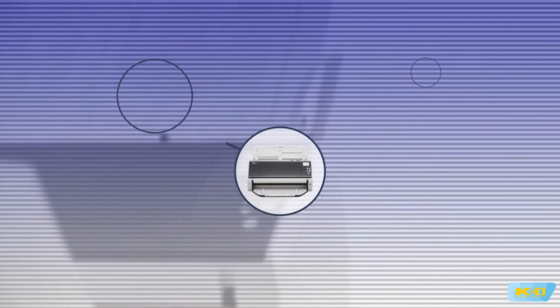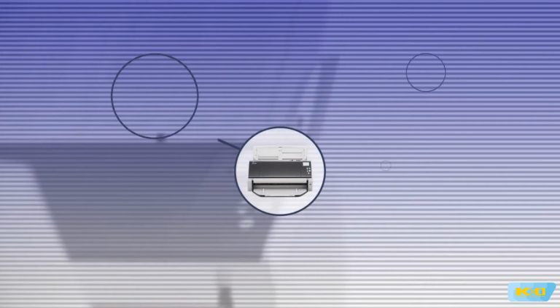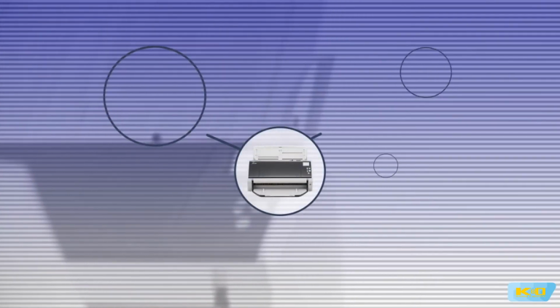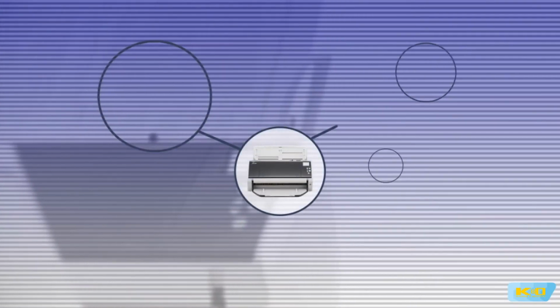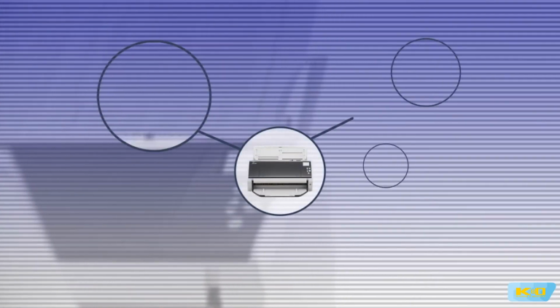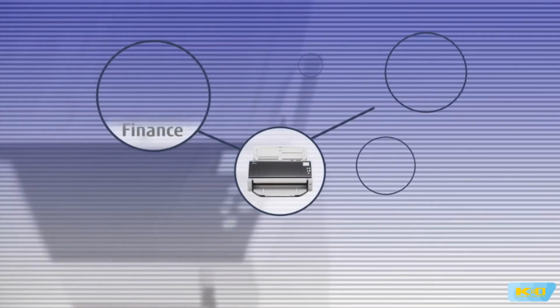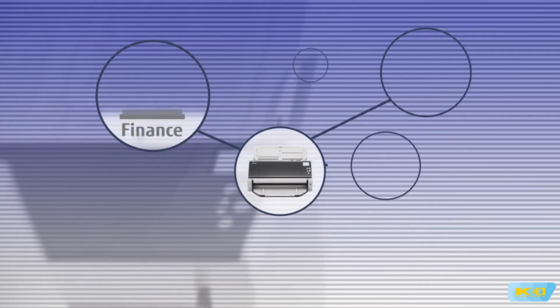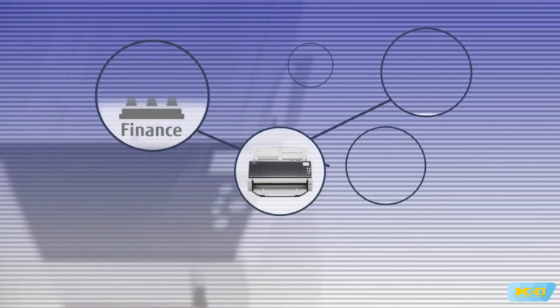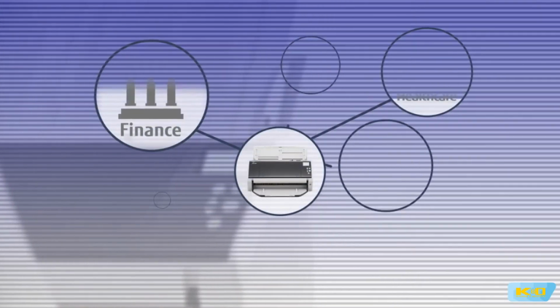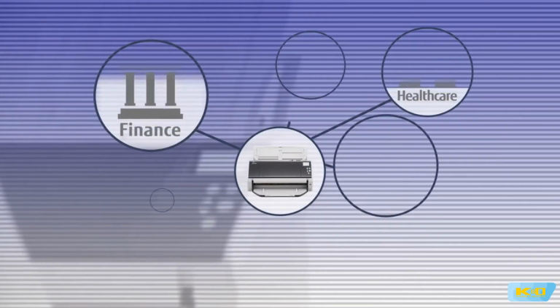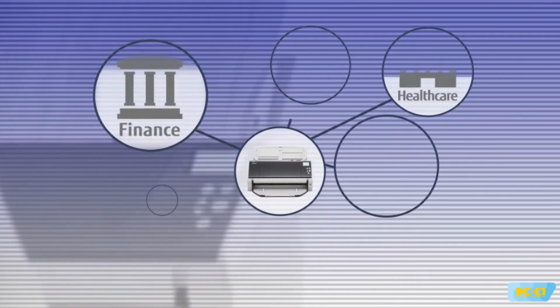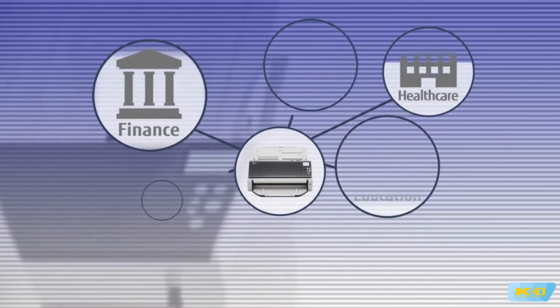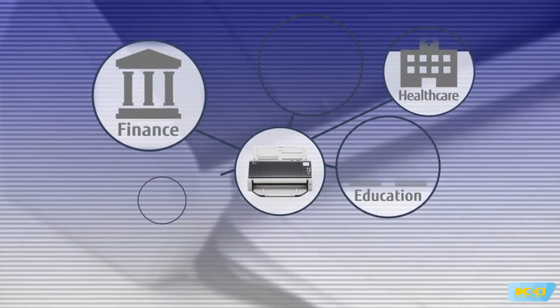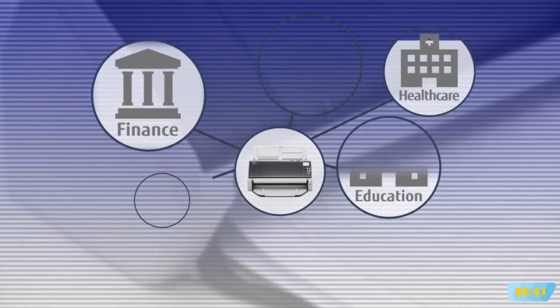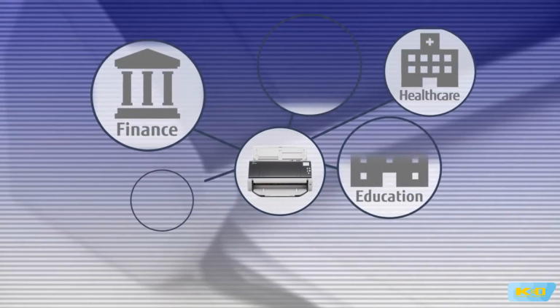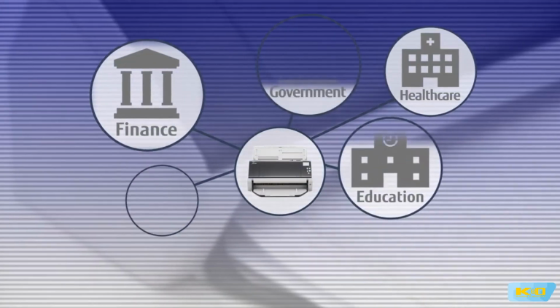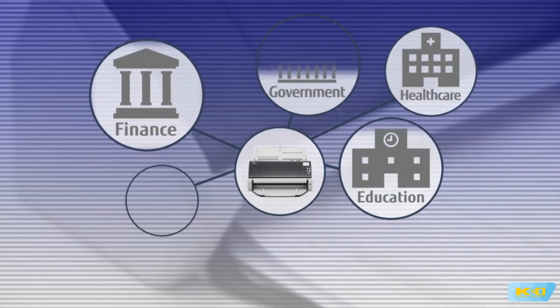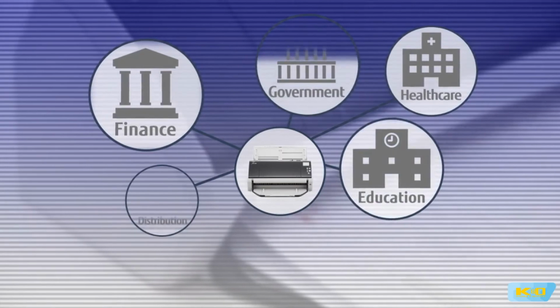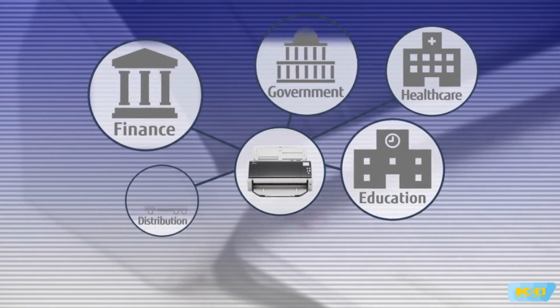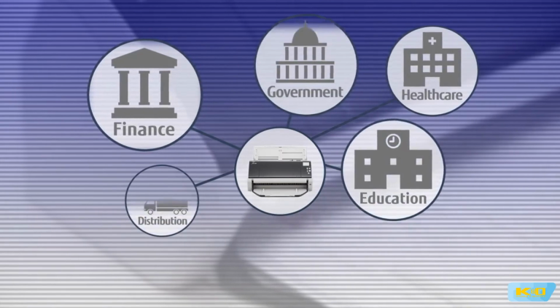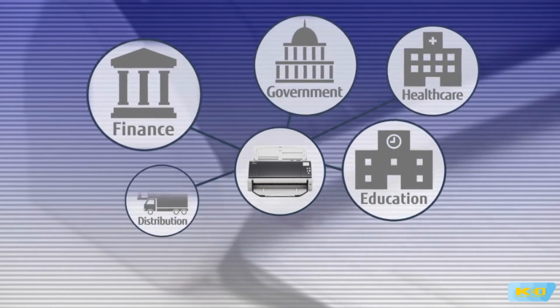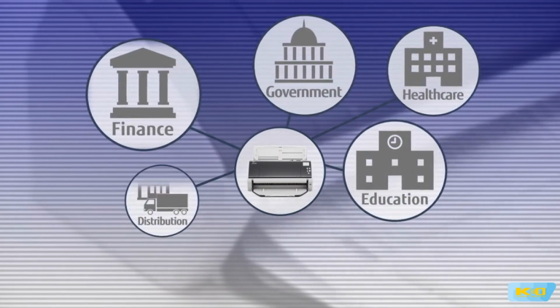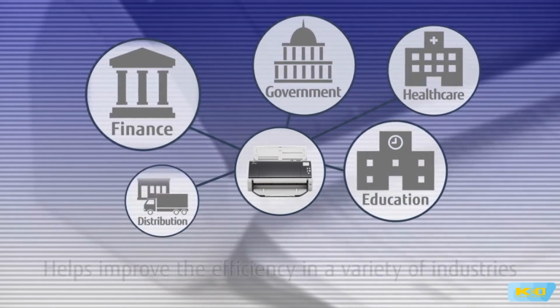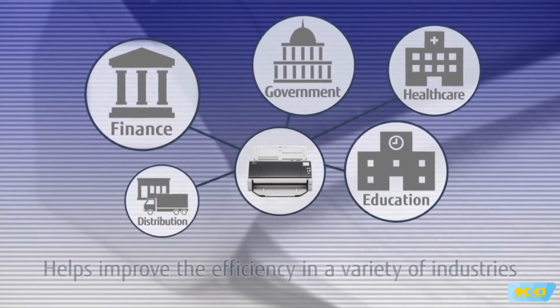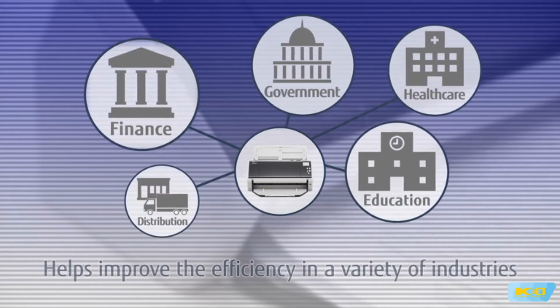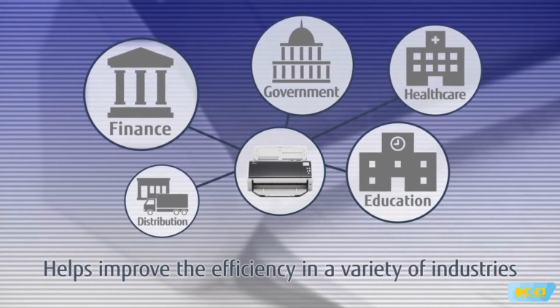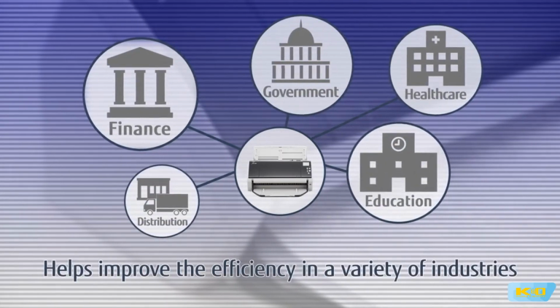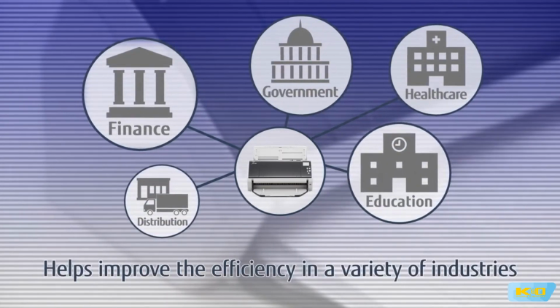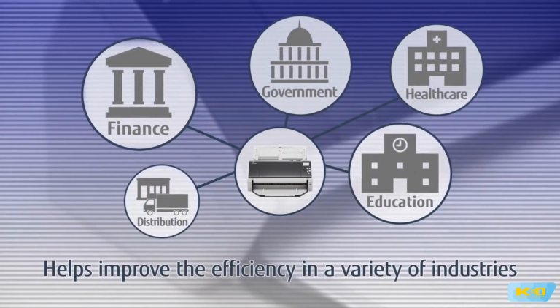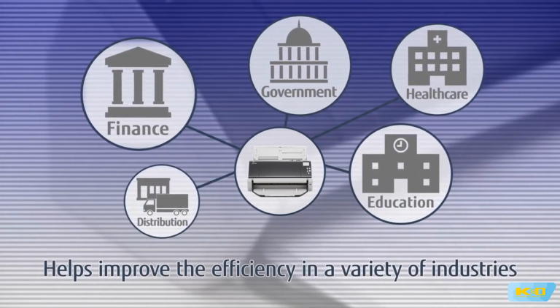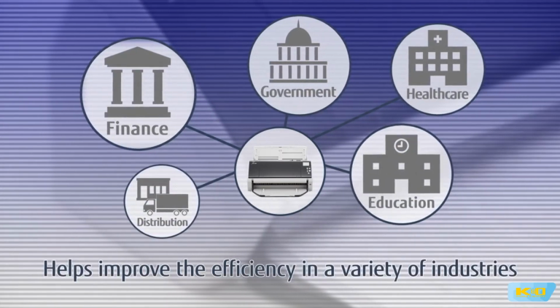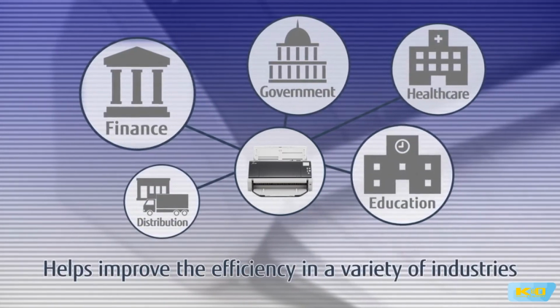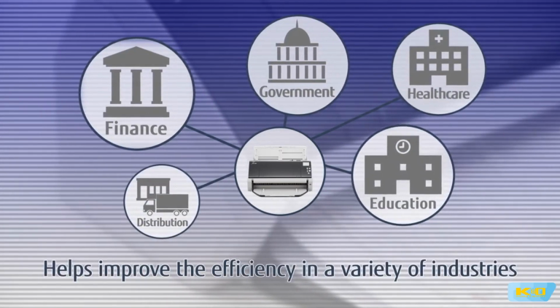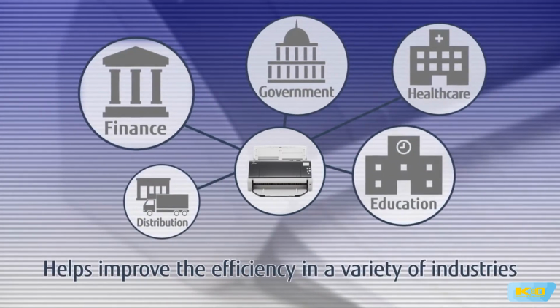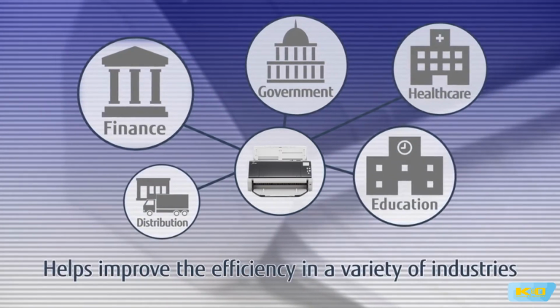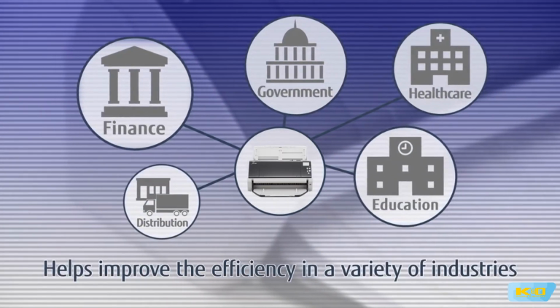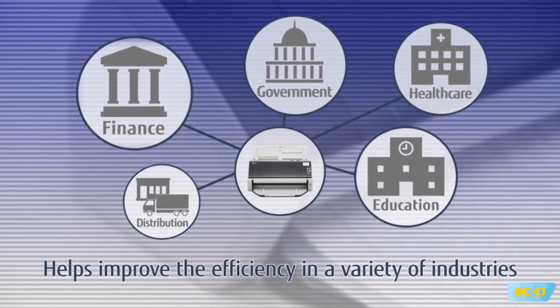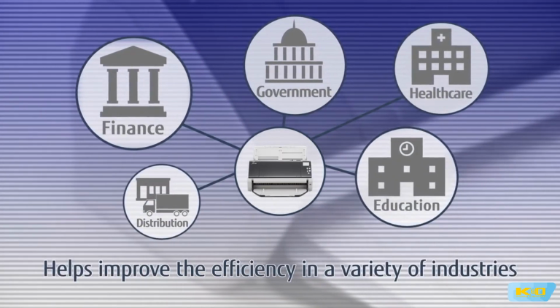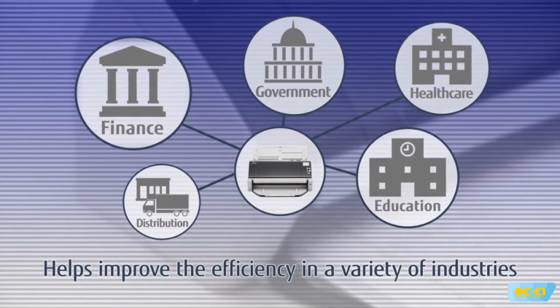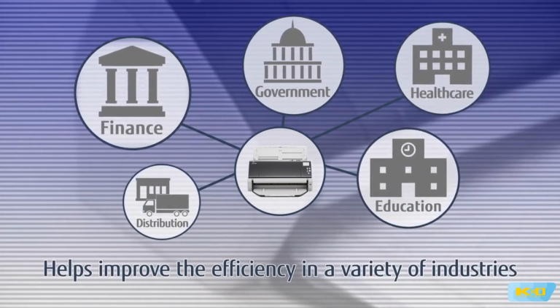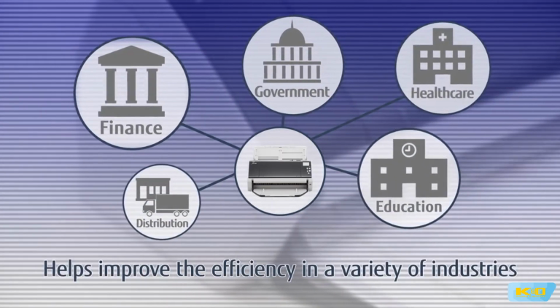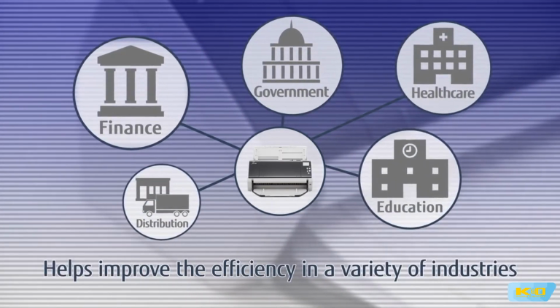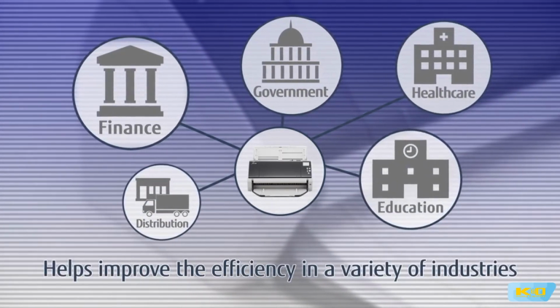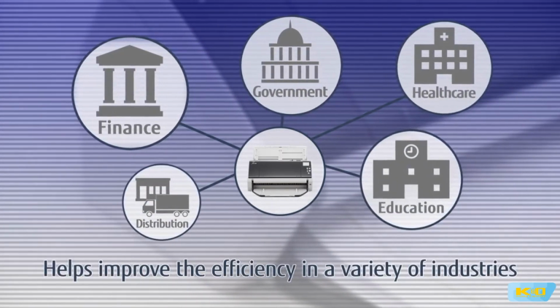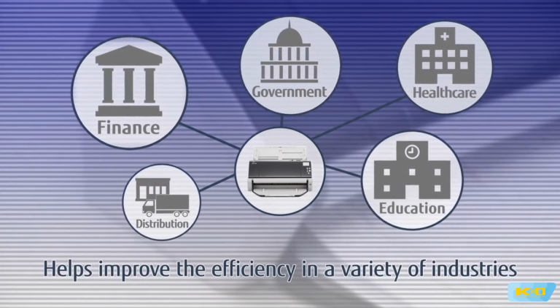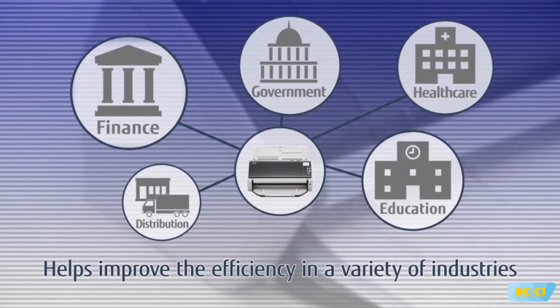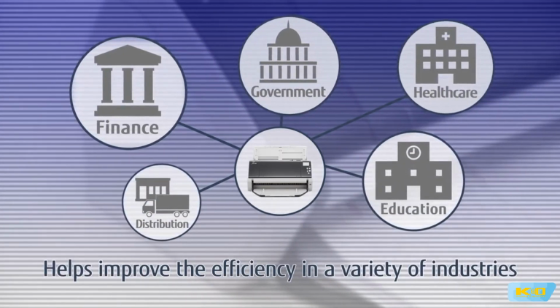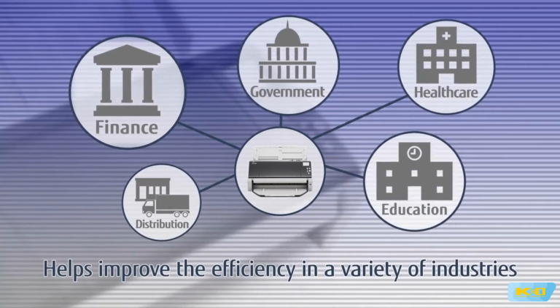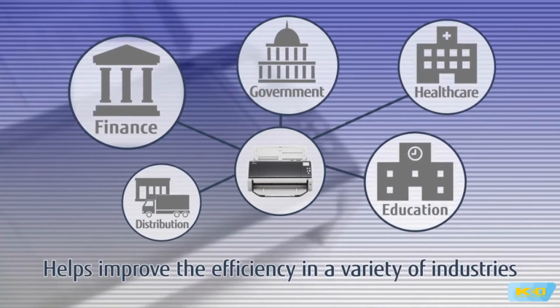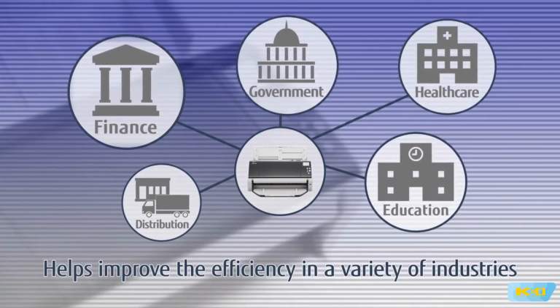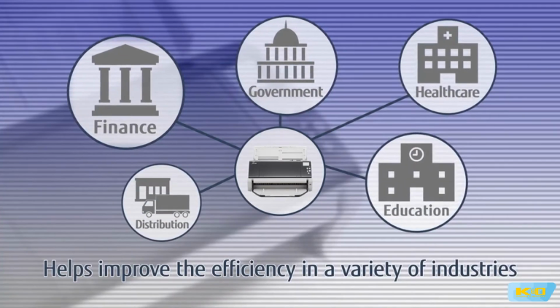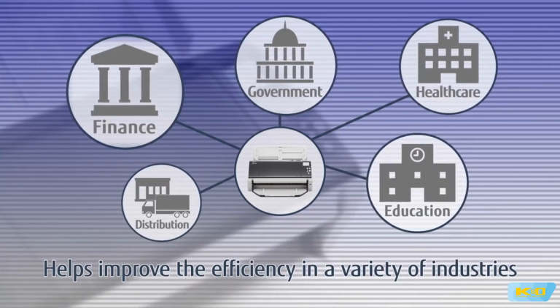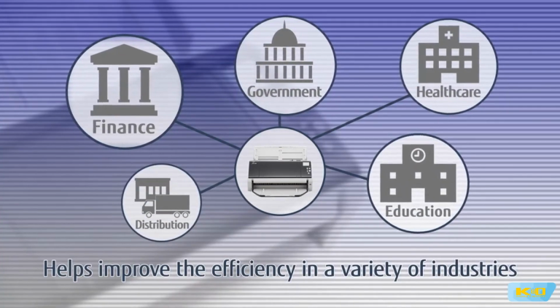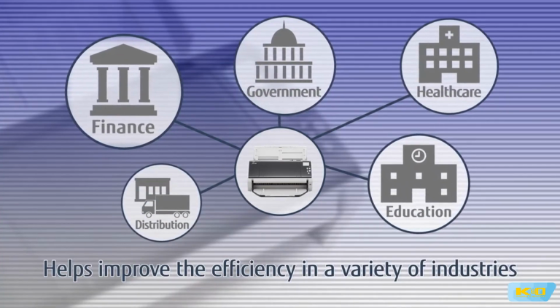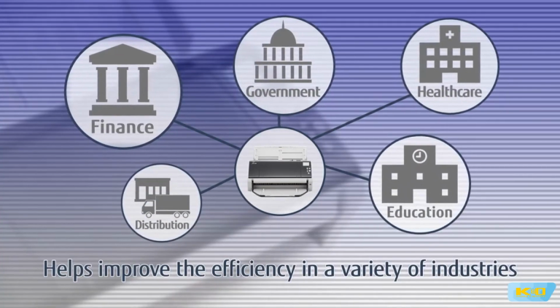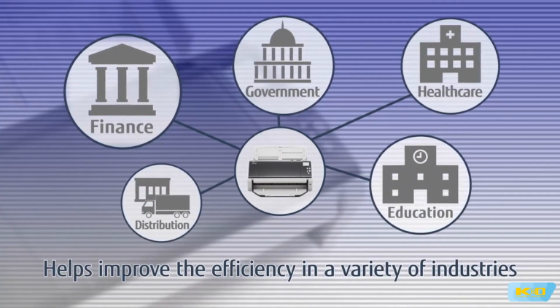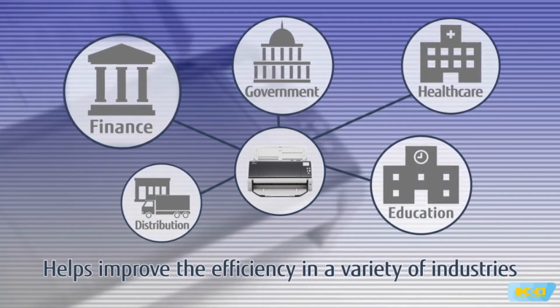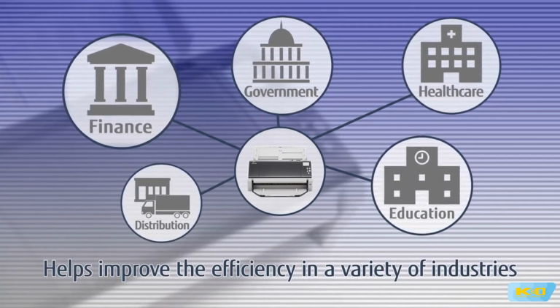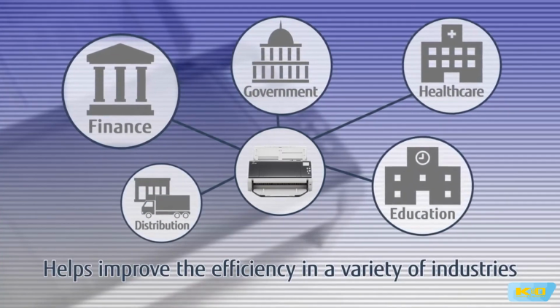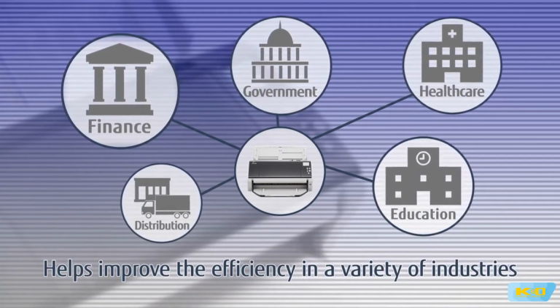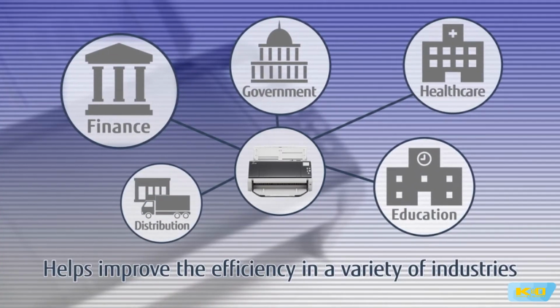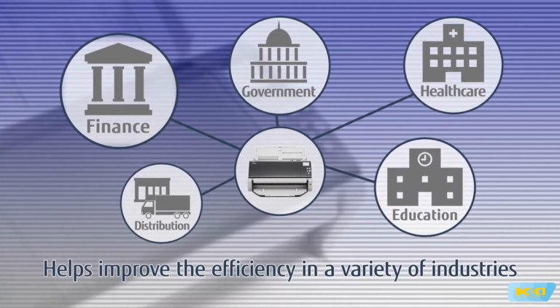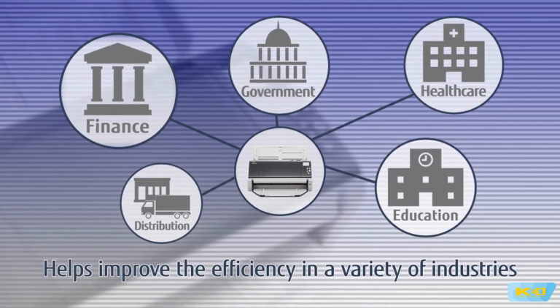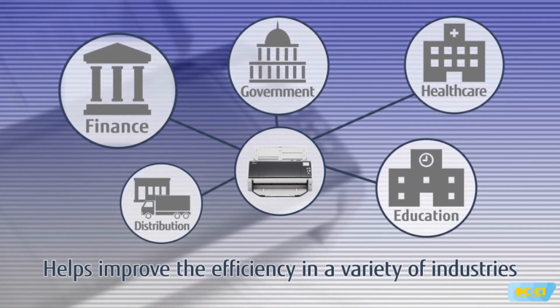The Fi7480 integrates with industry and public sector applications, where it helps improve the efficiency of tasks.